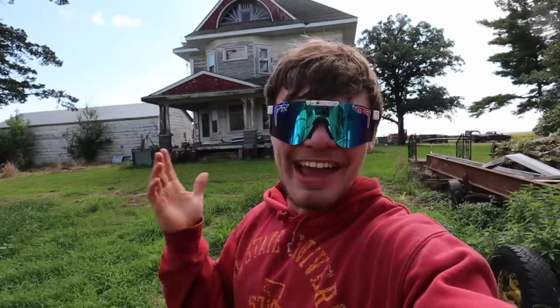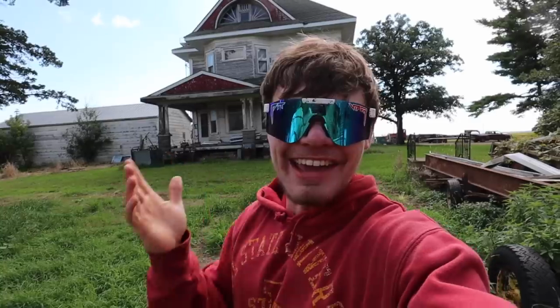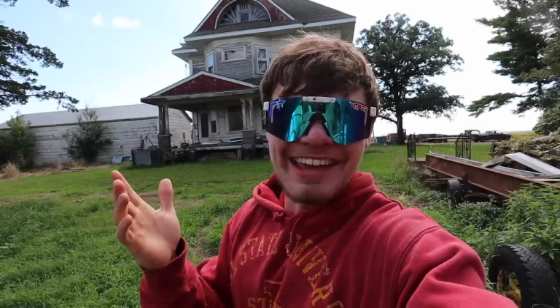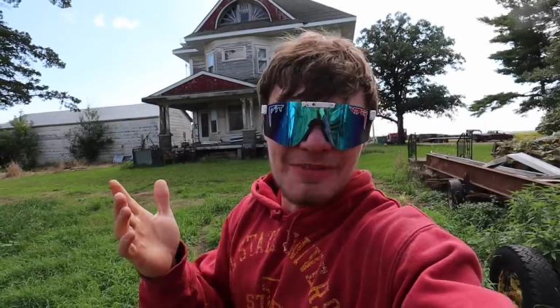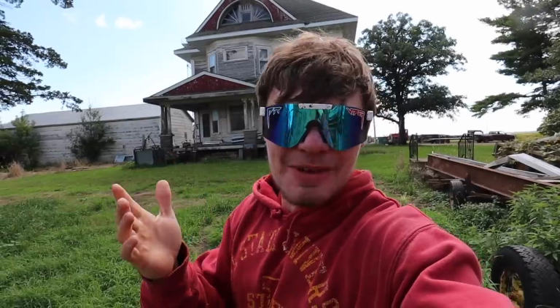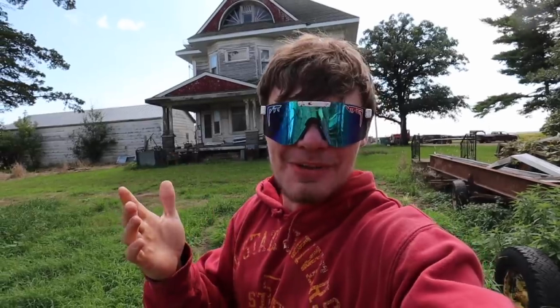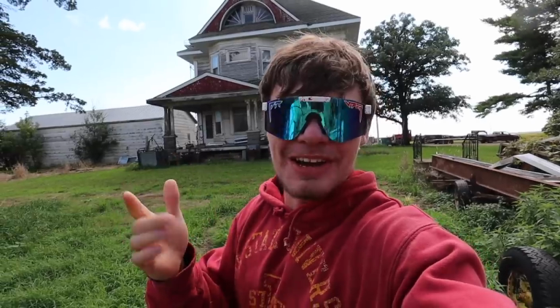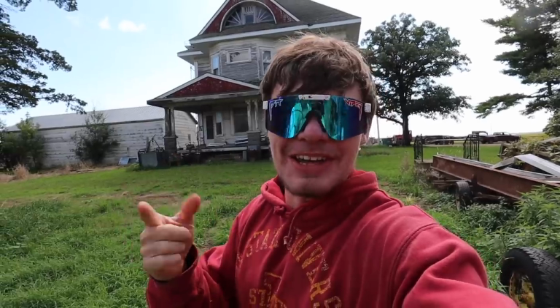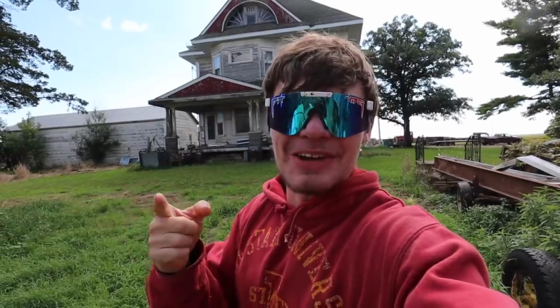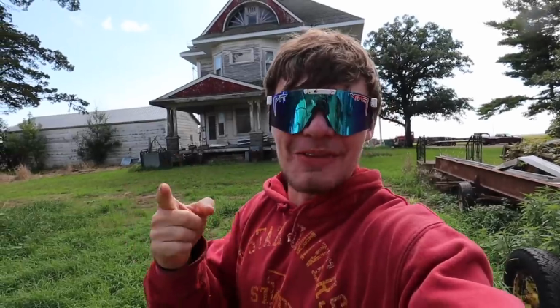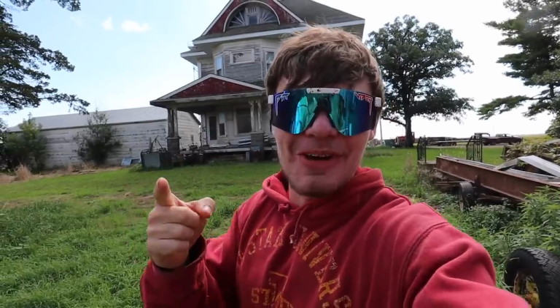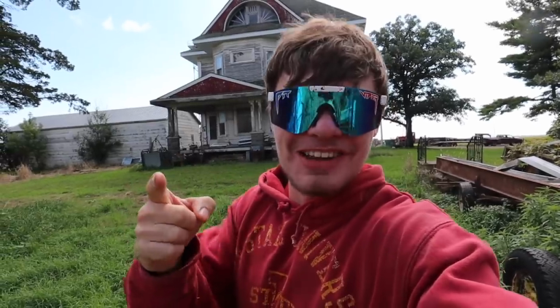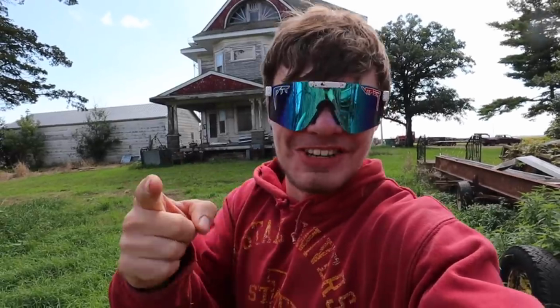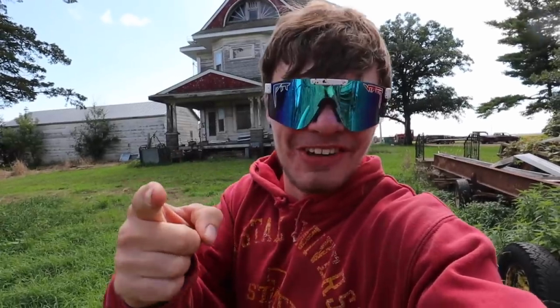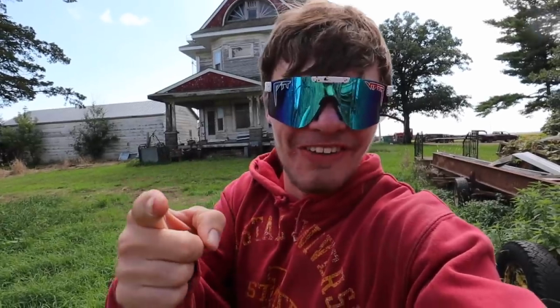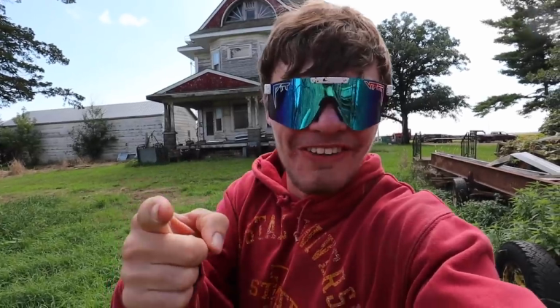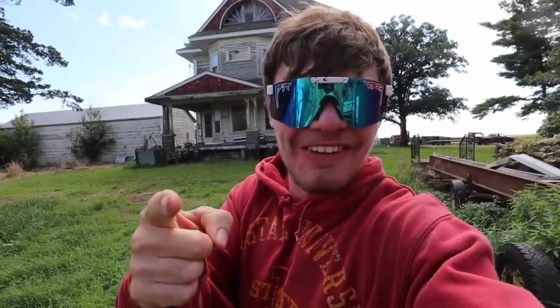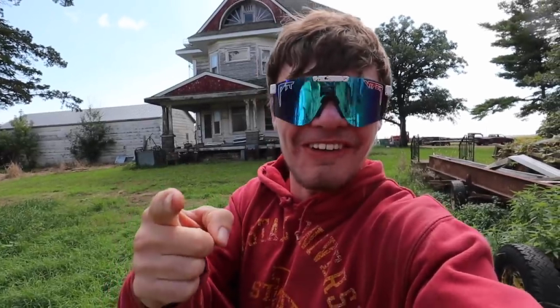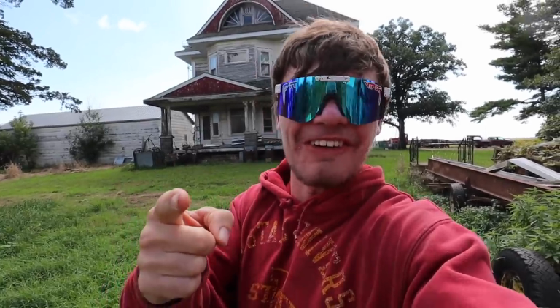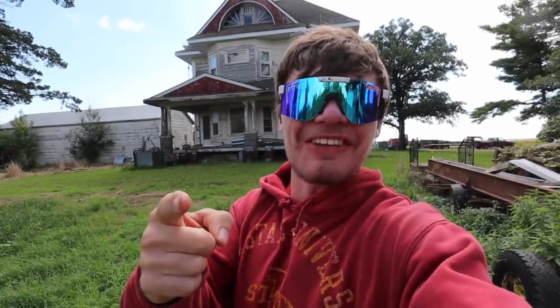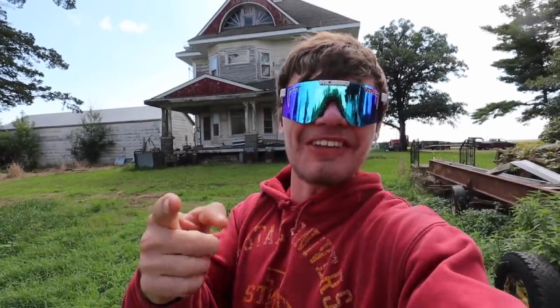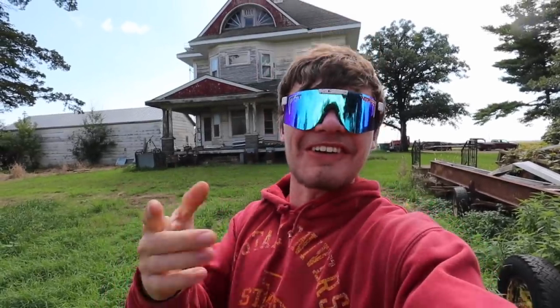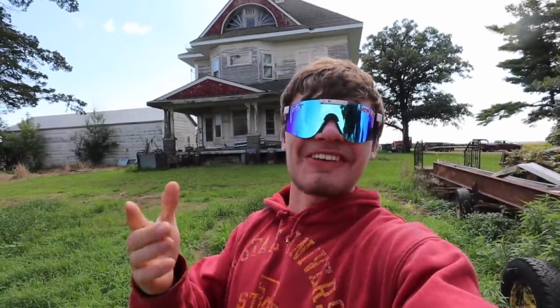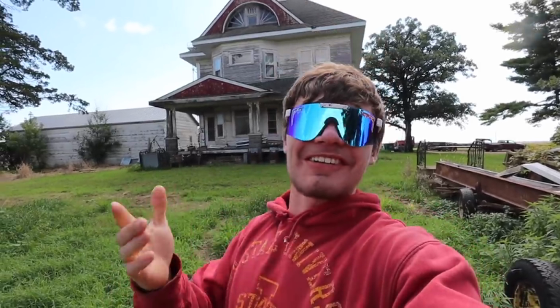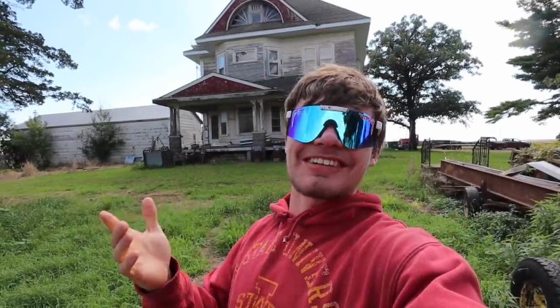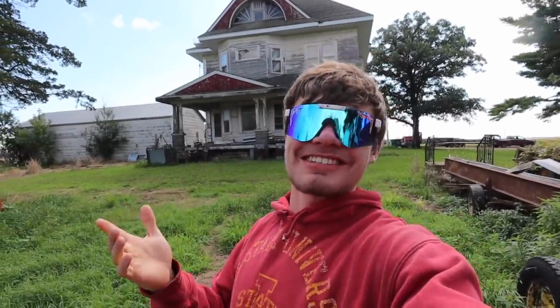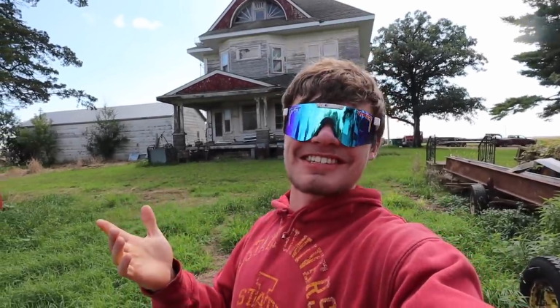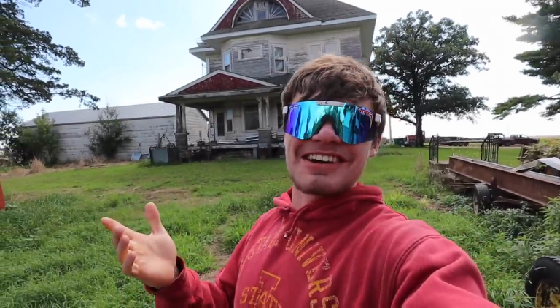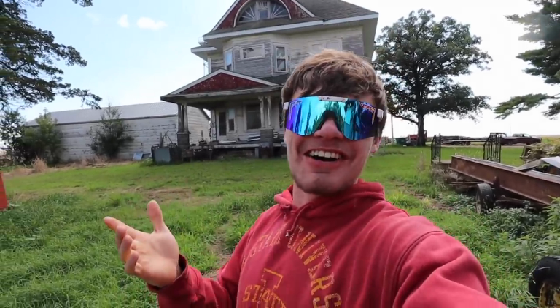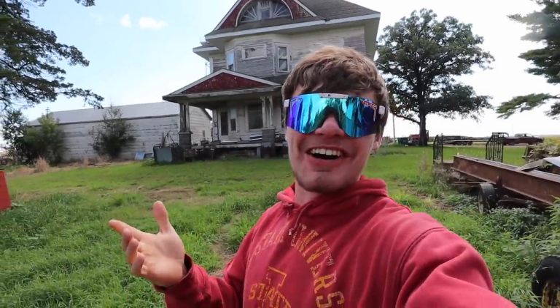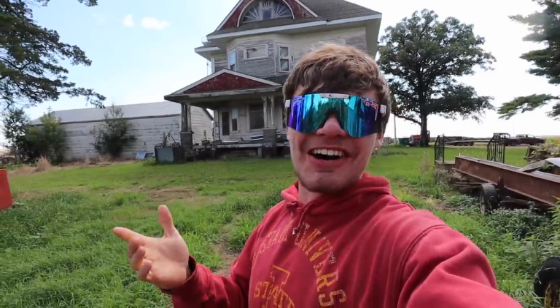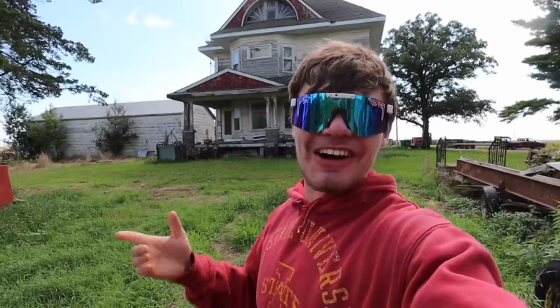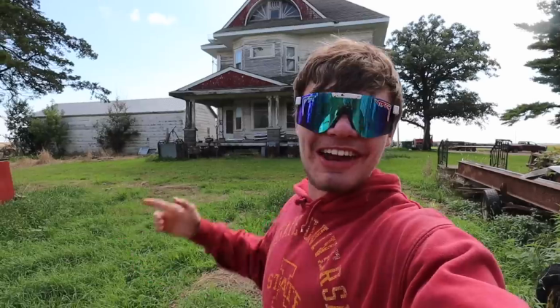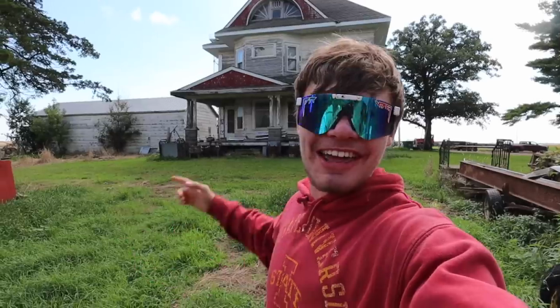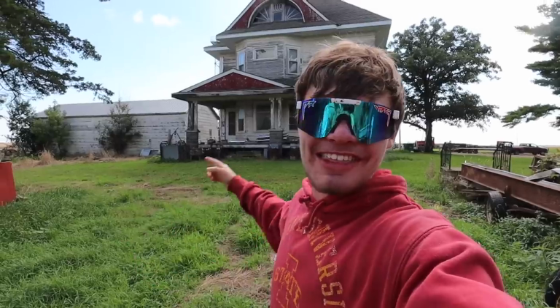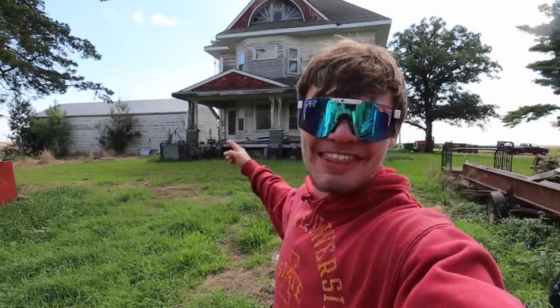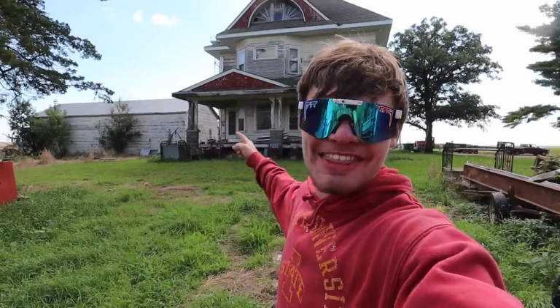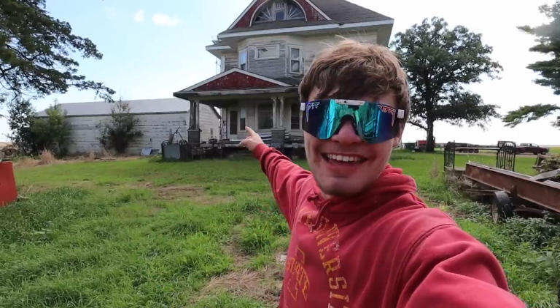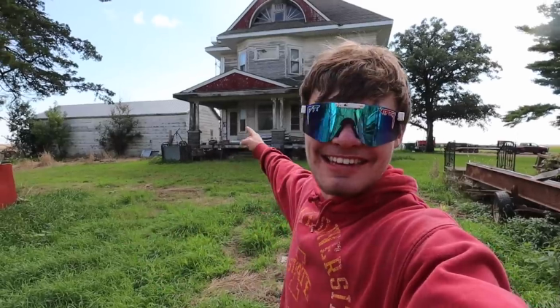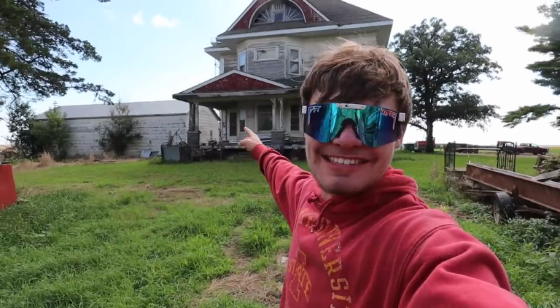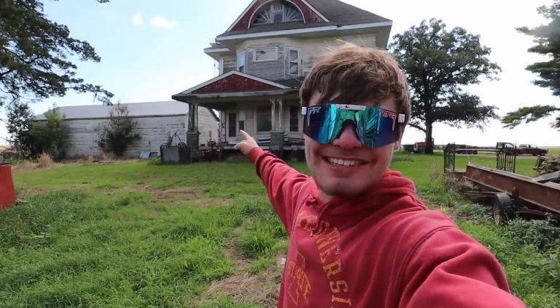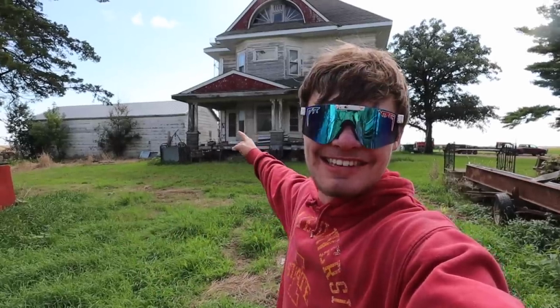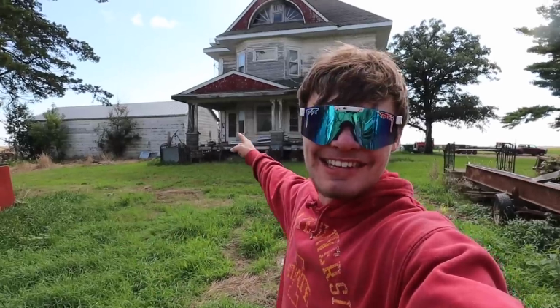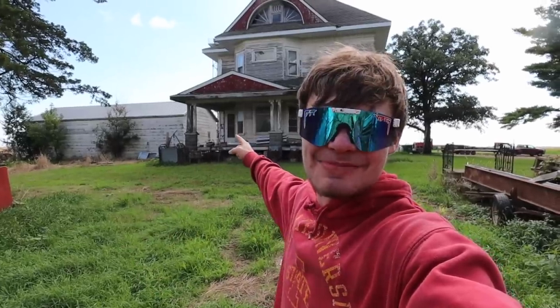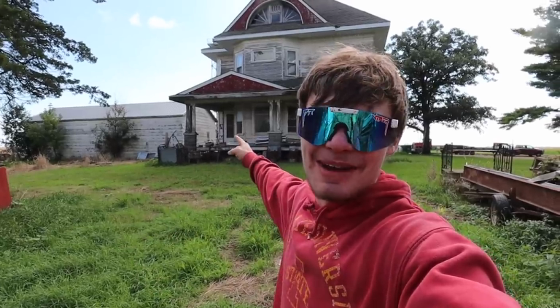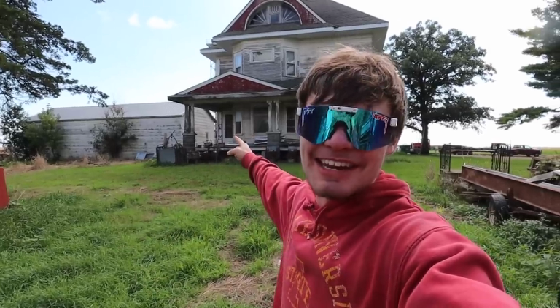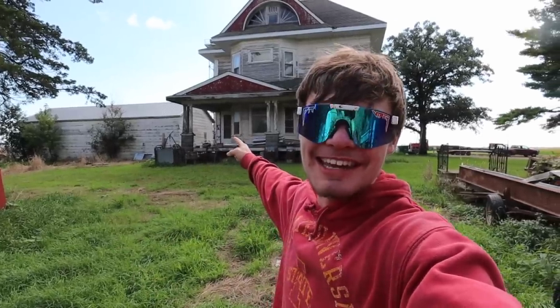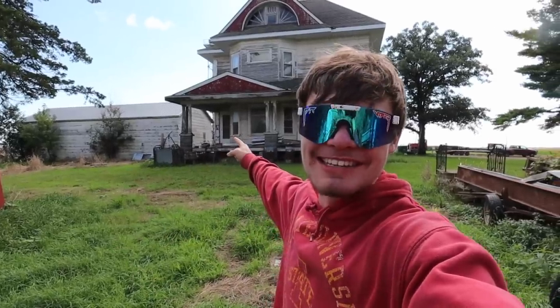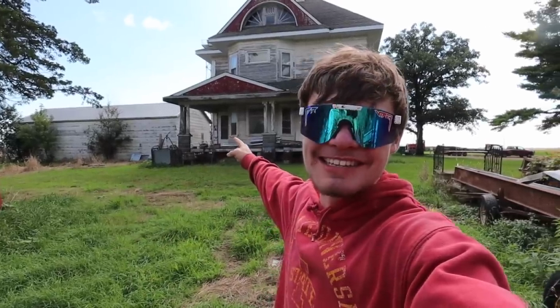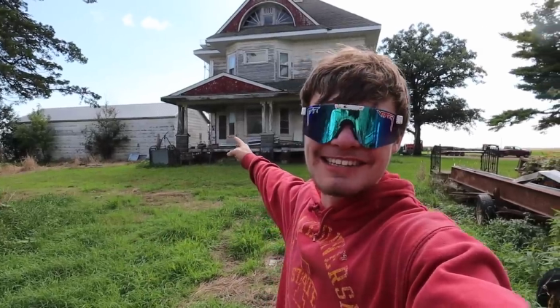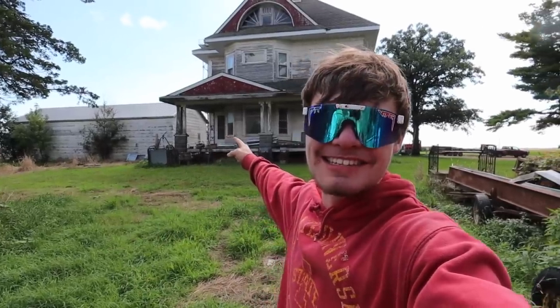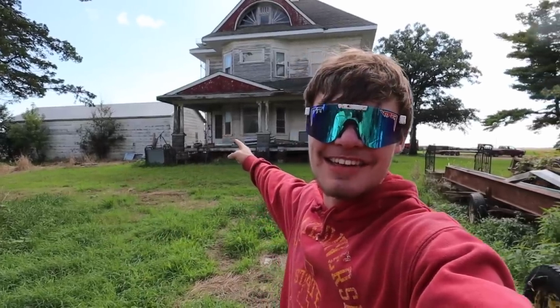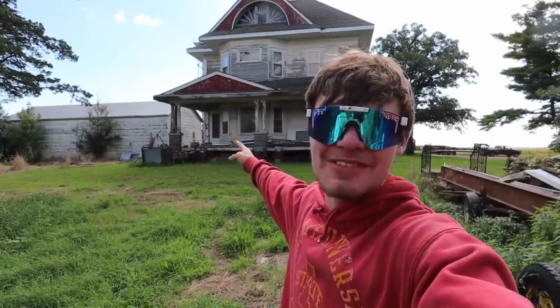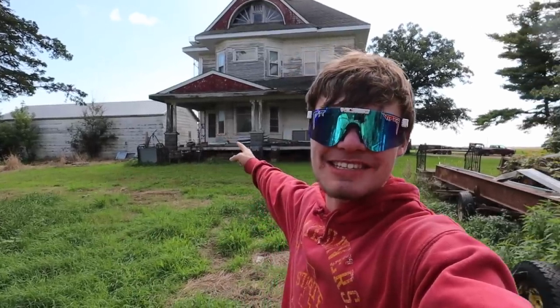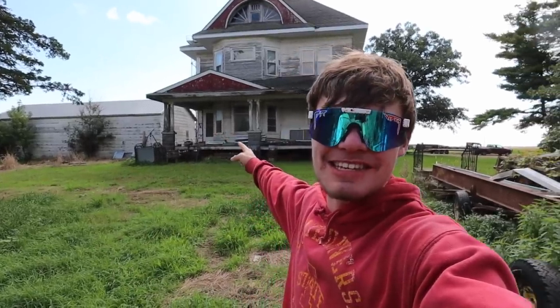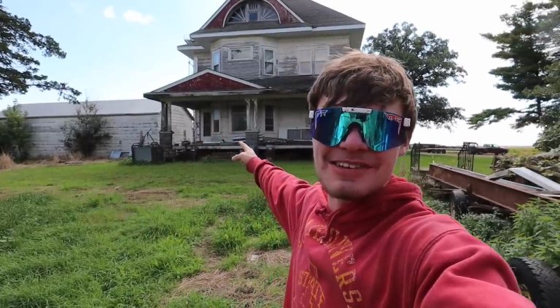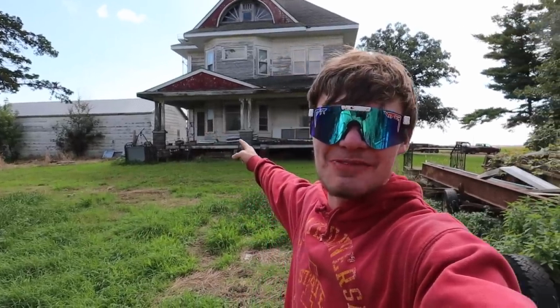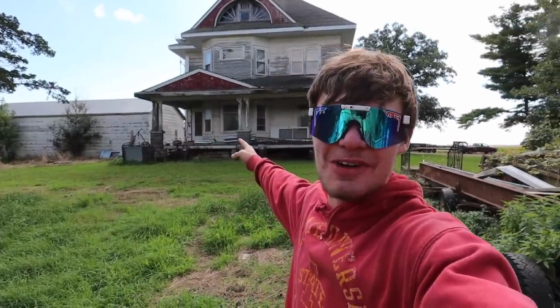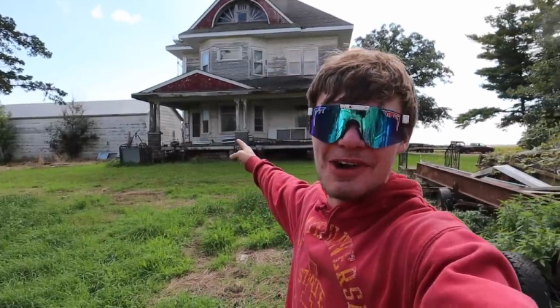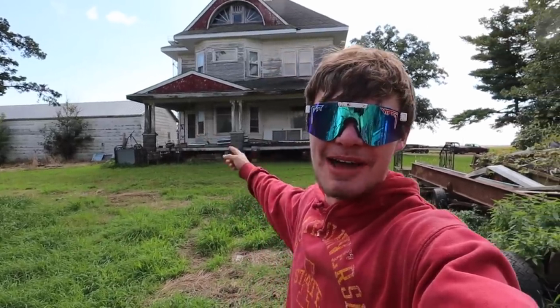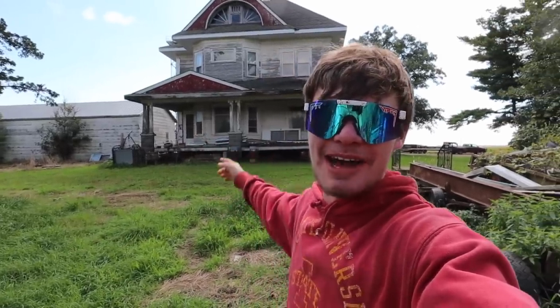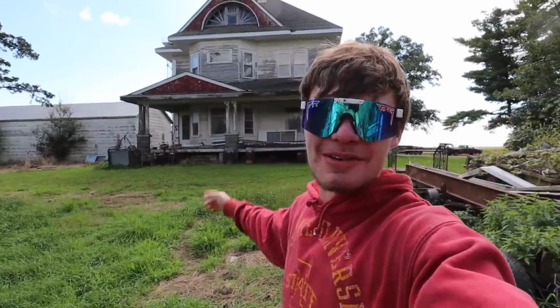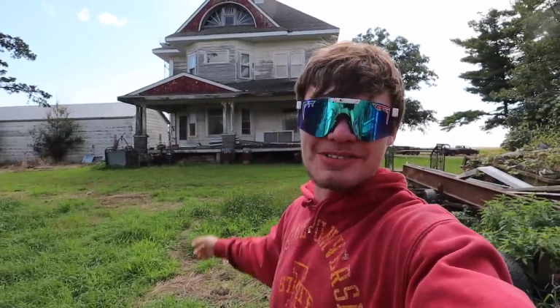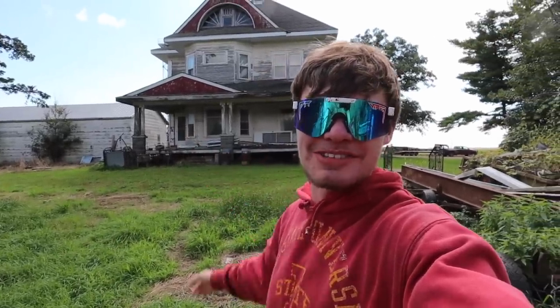Hey everybody, you're watching Cole the Corn Star, and this is my 1917 farmhouse.